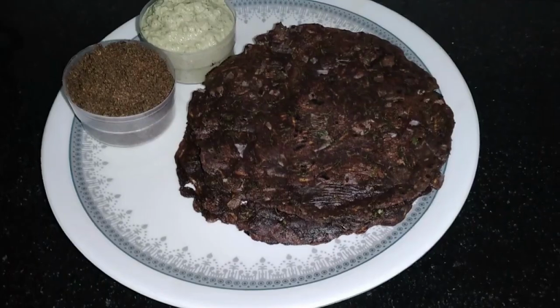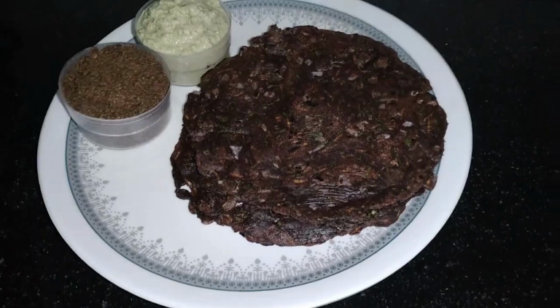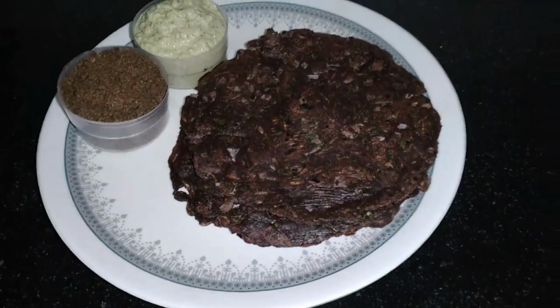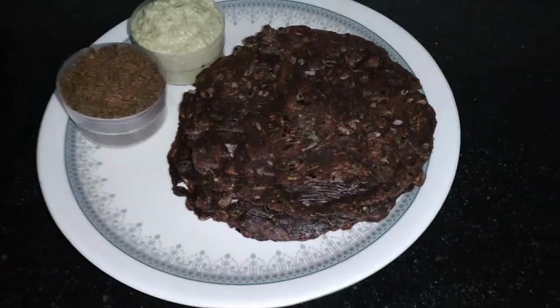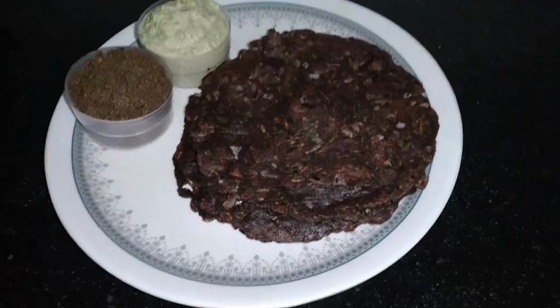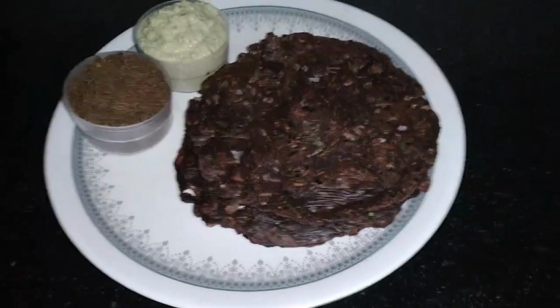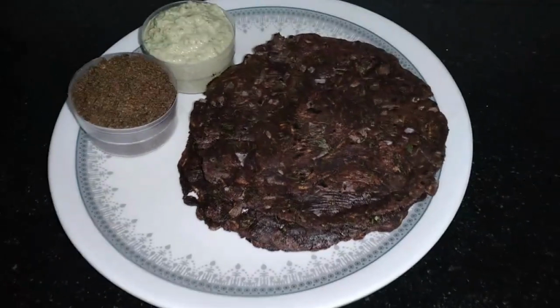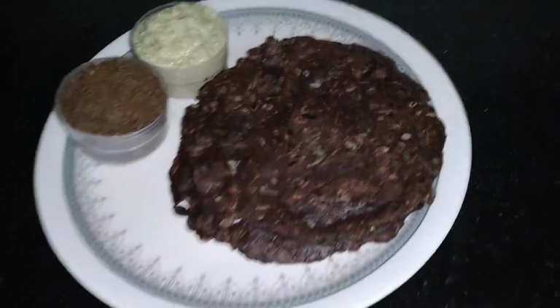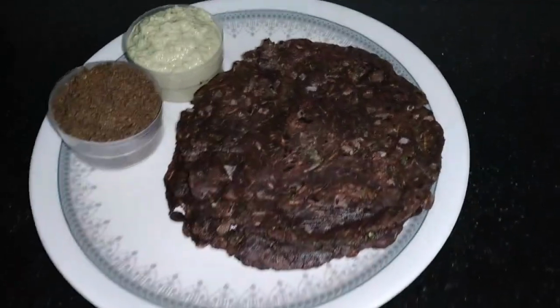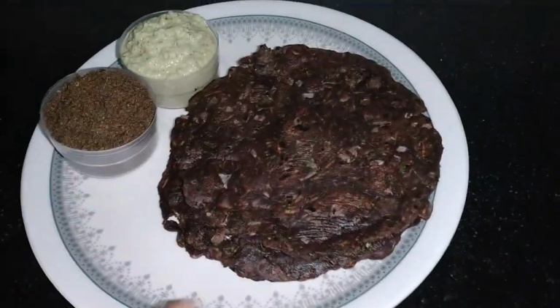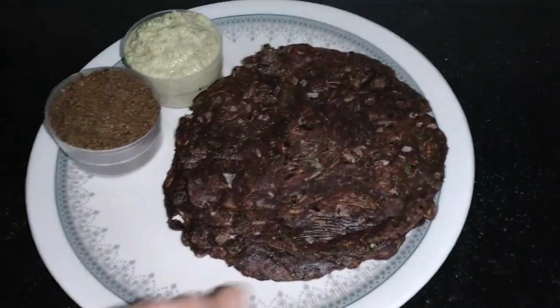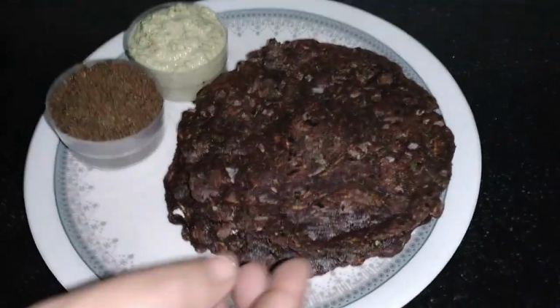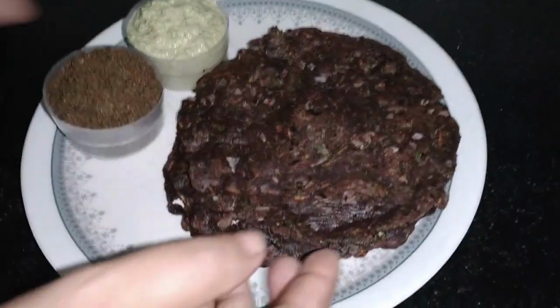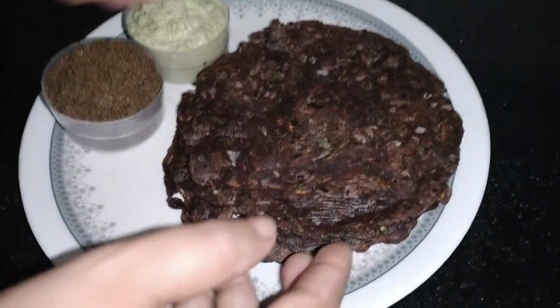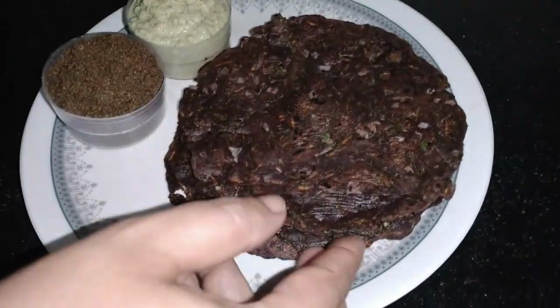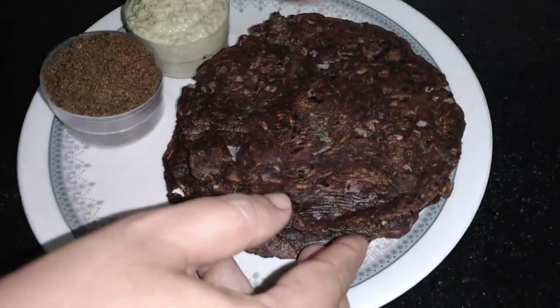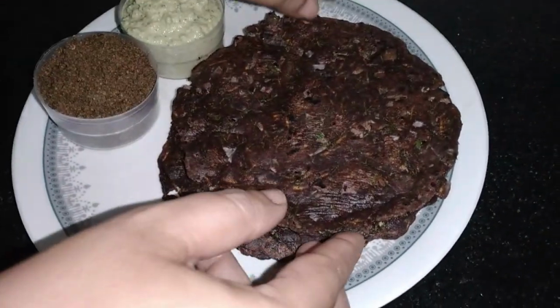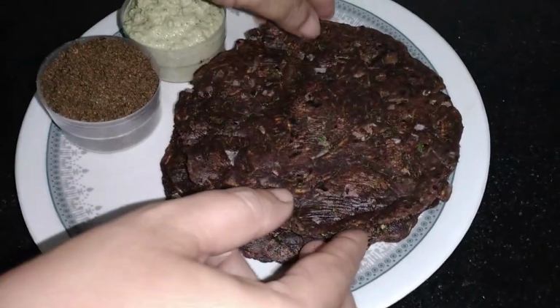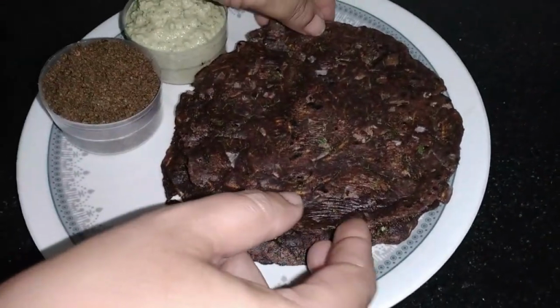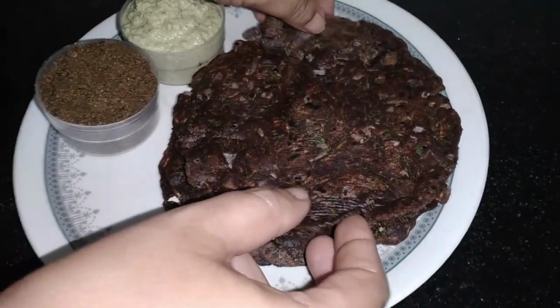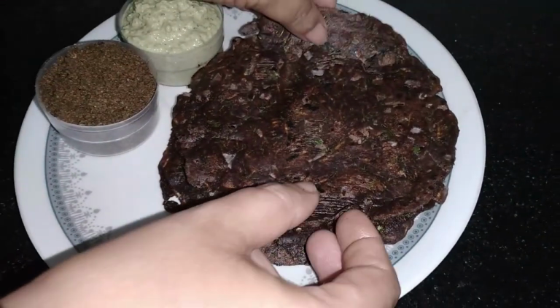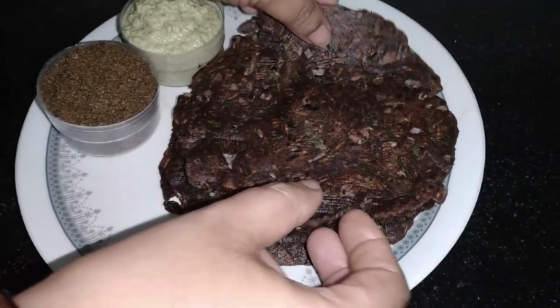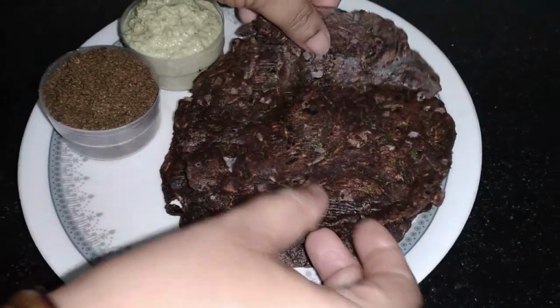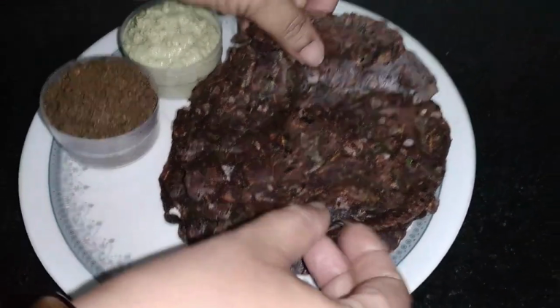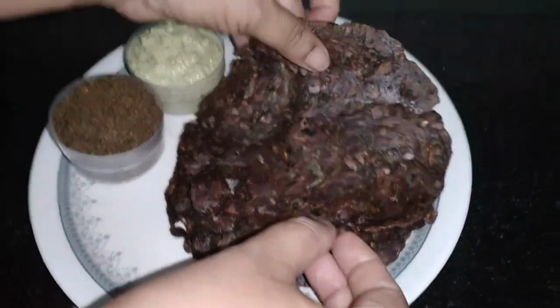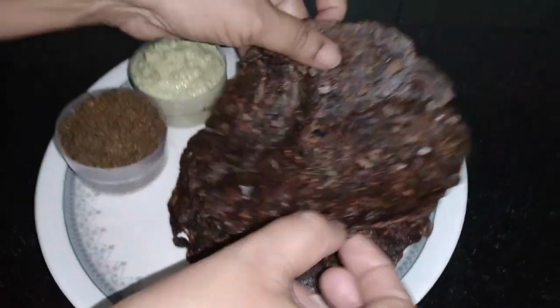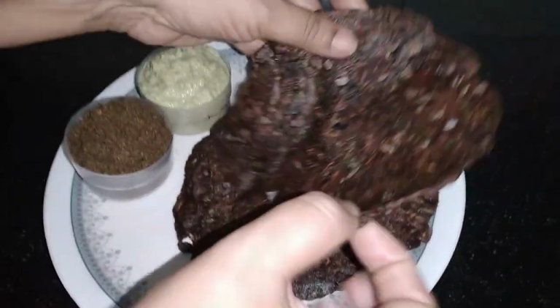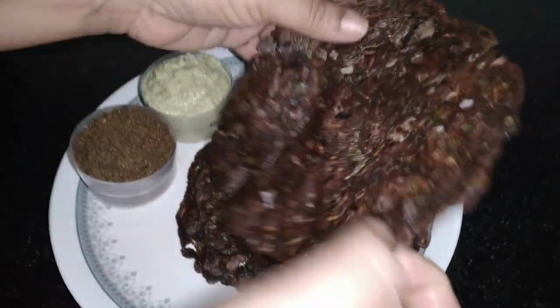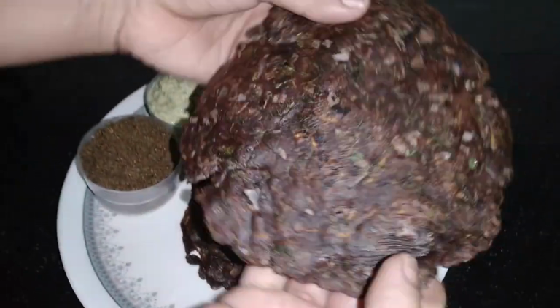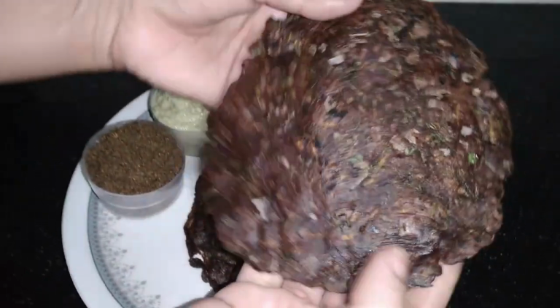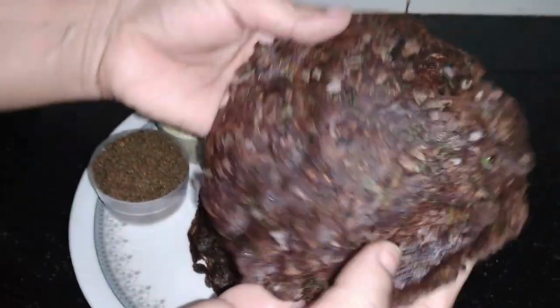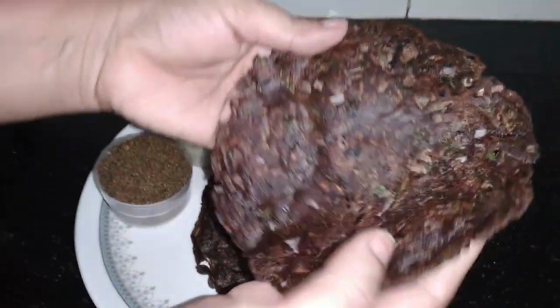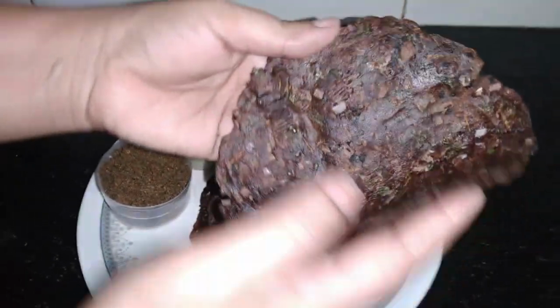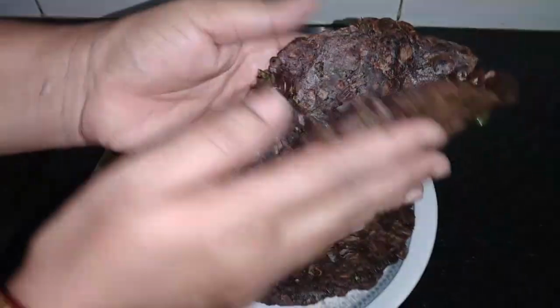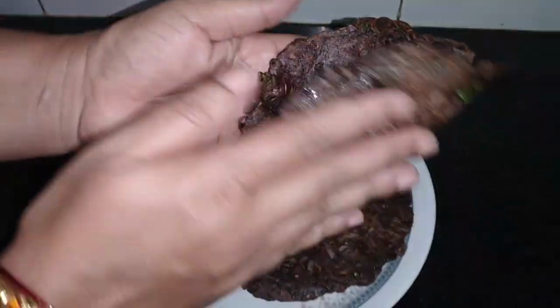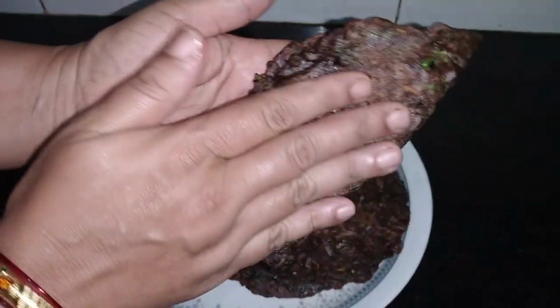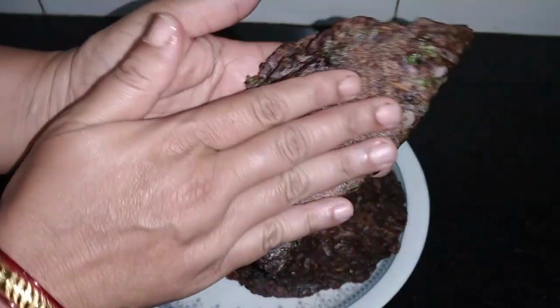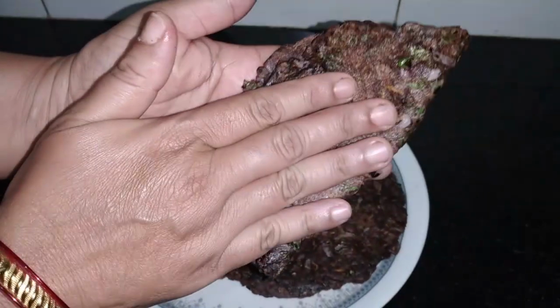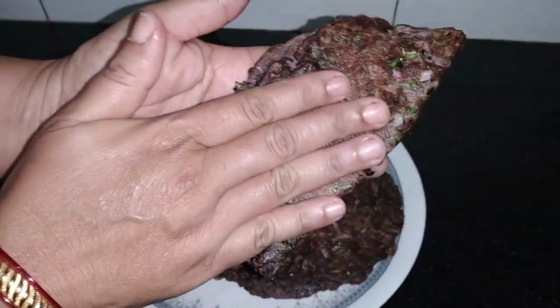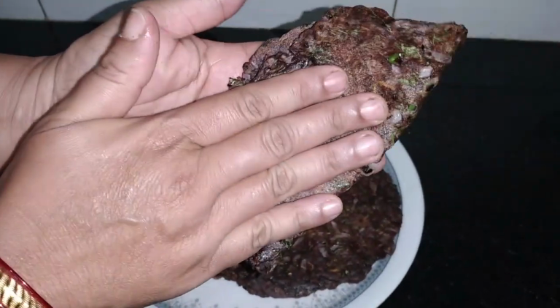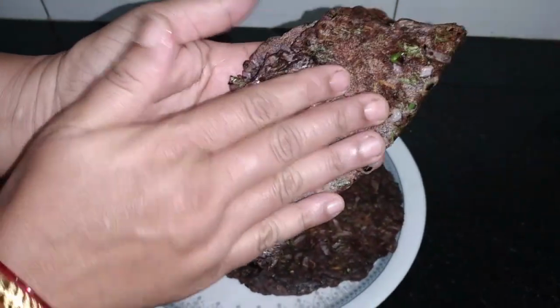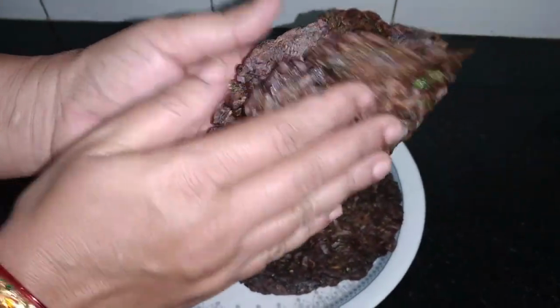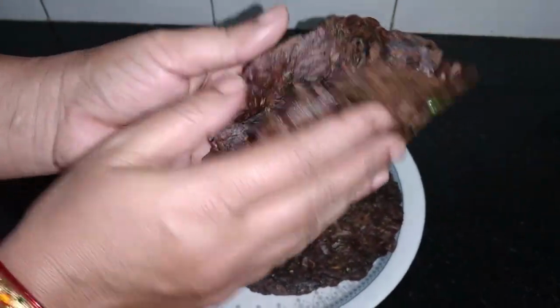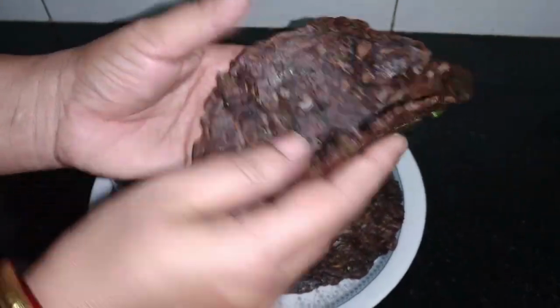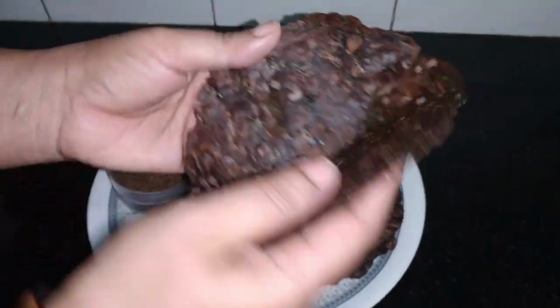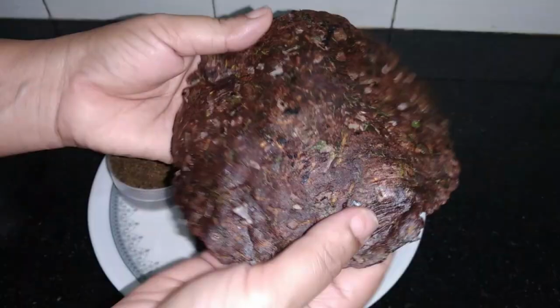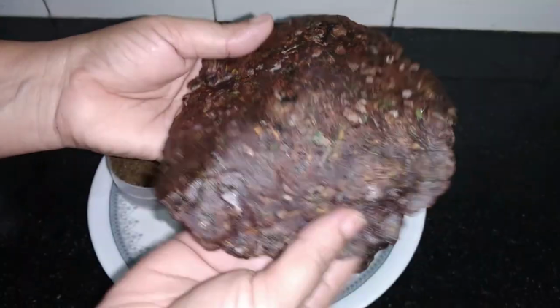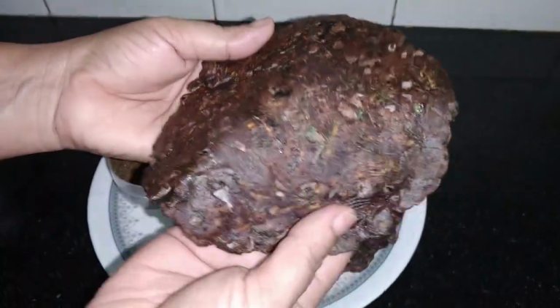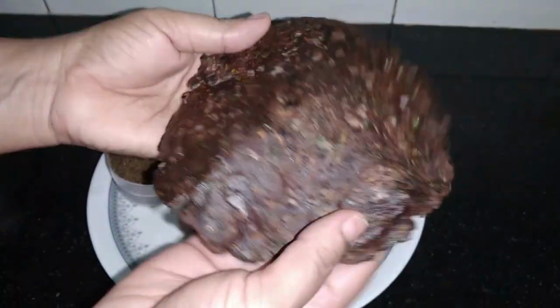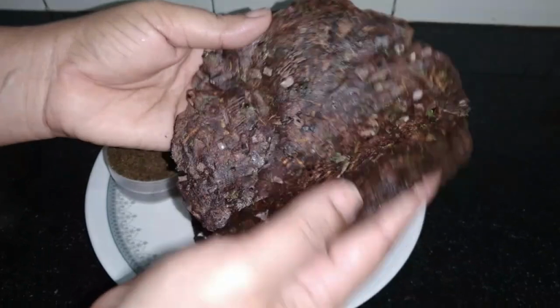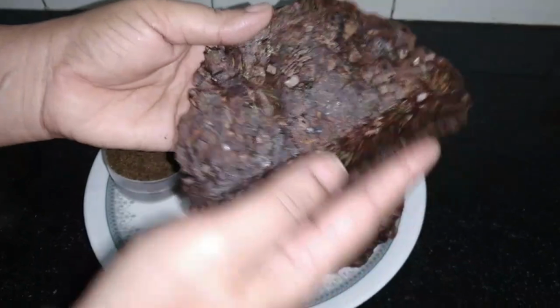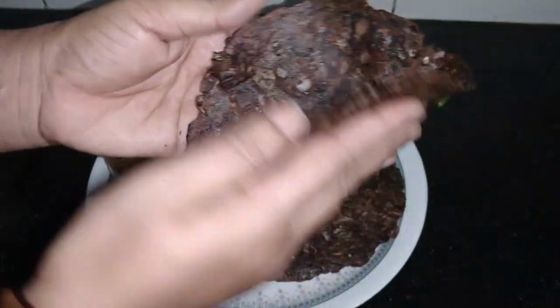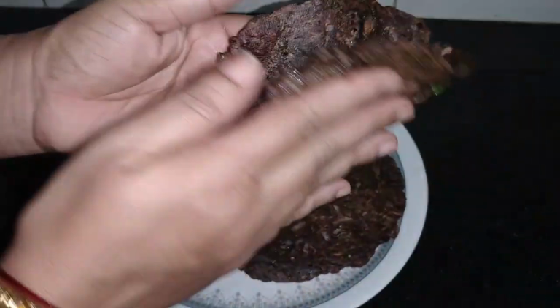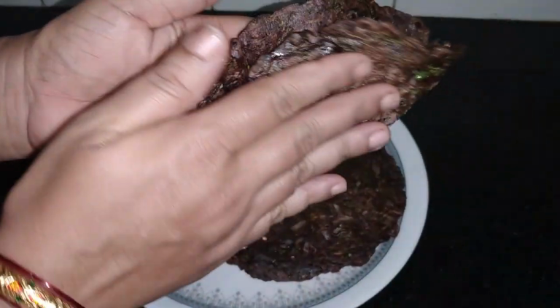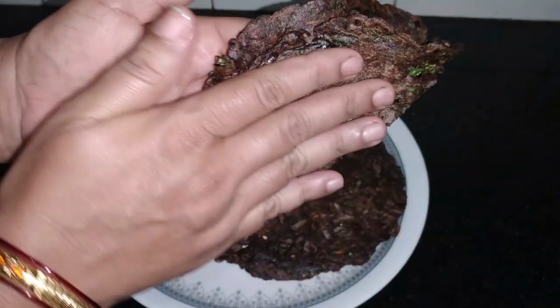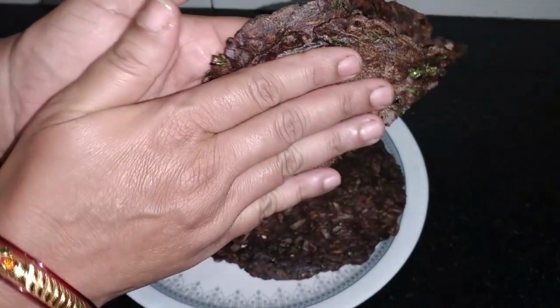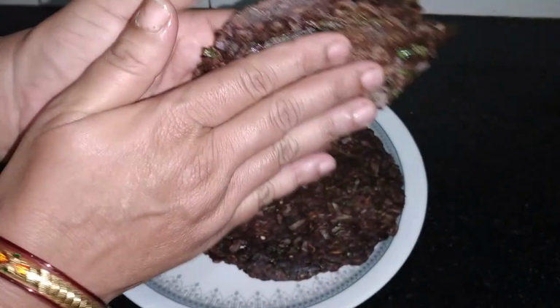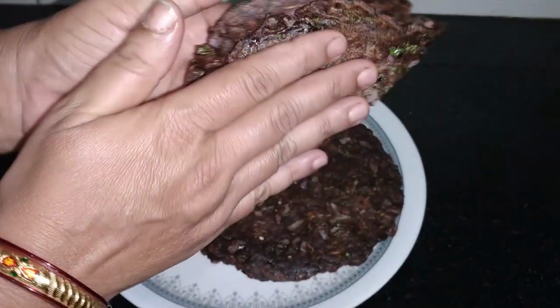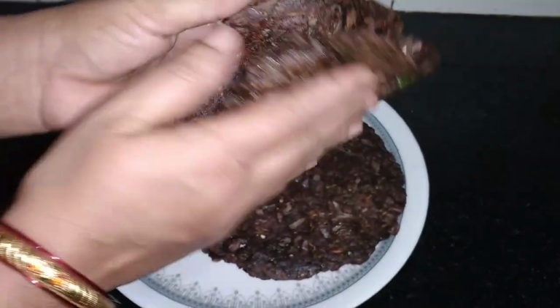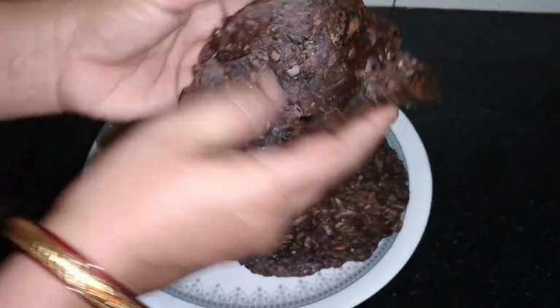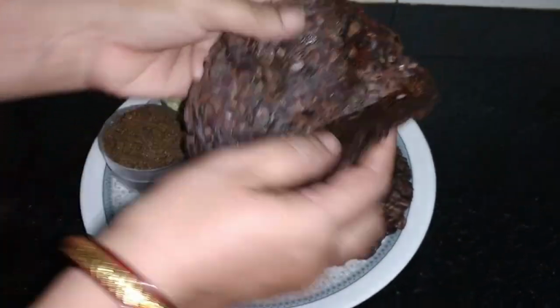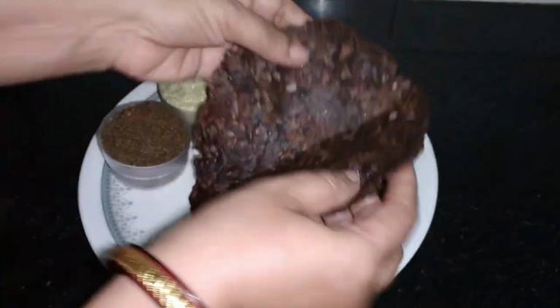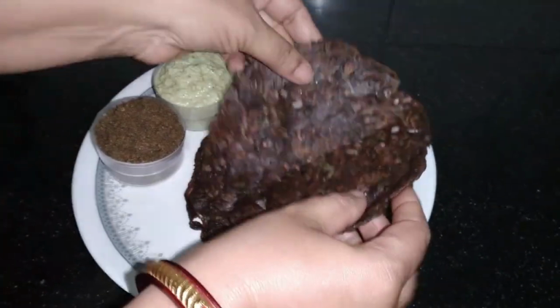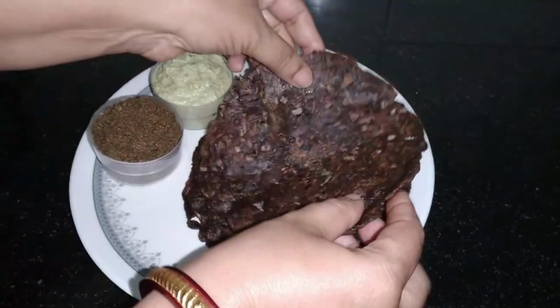Hello everyone. Hello, hello Lokeesh. I'm going to cook the recipe for you today.